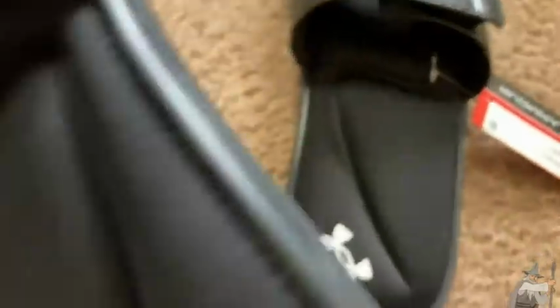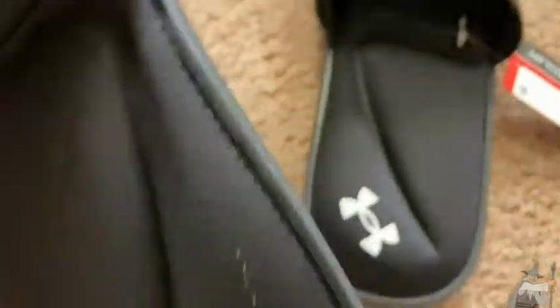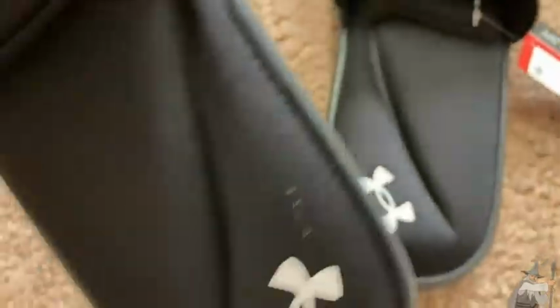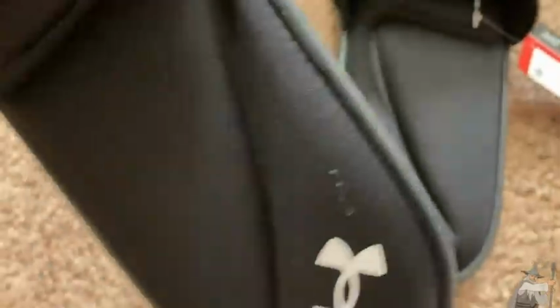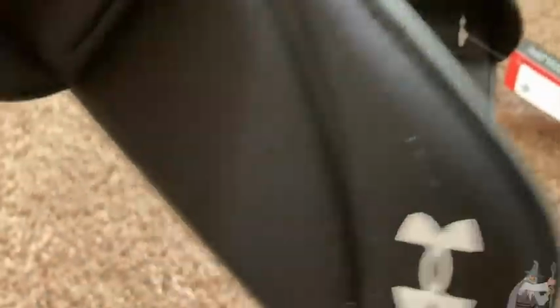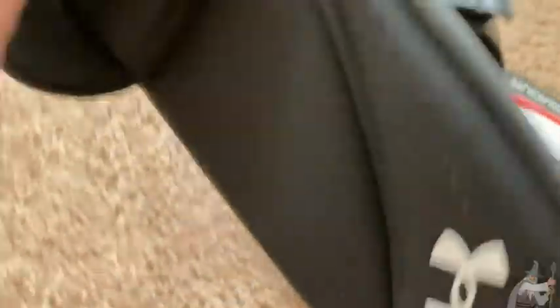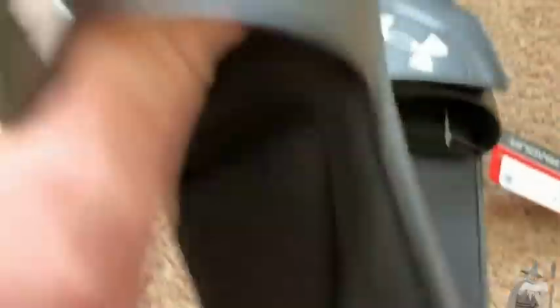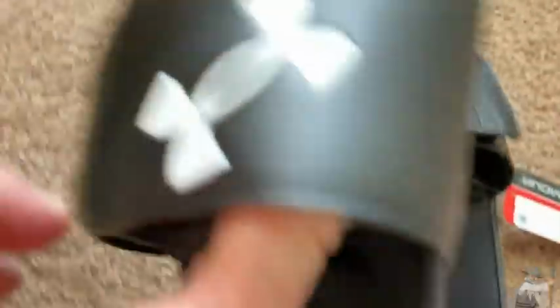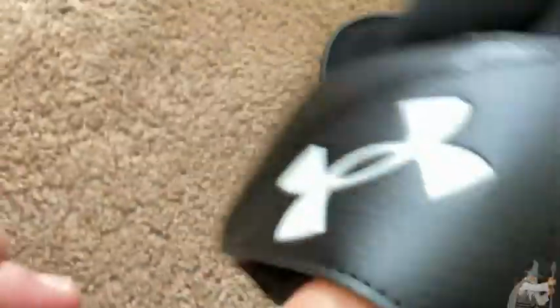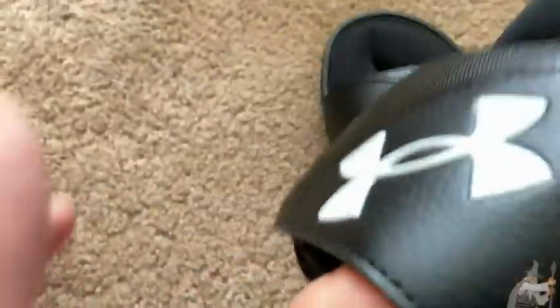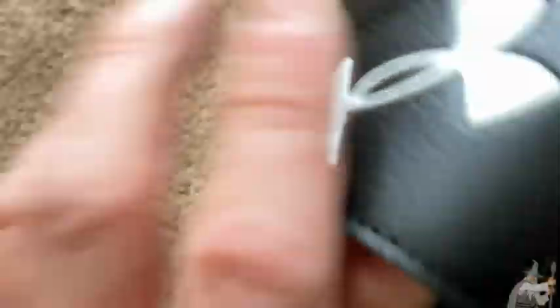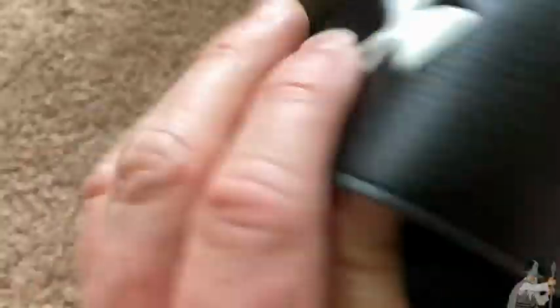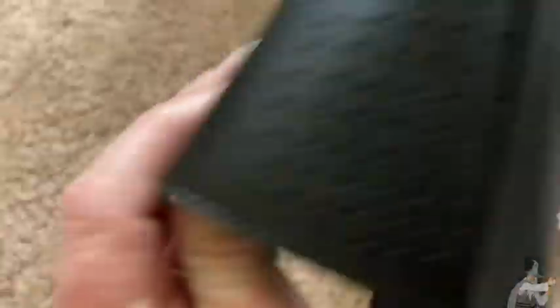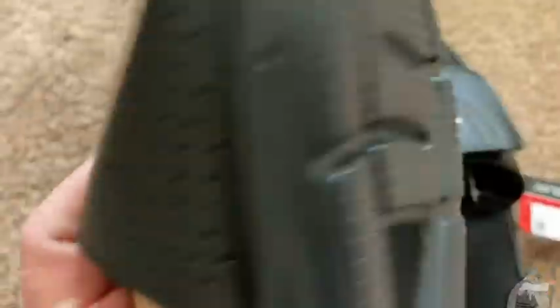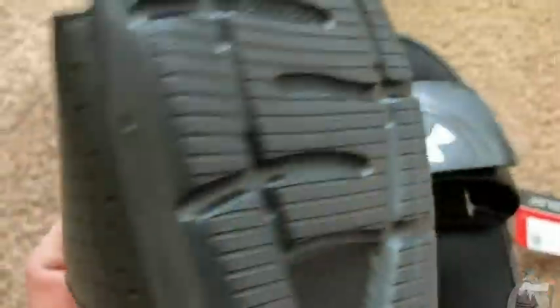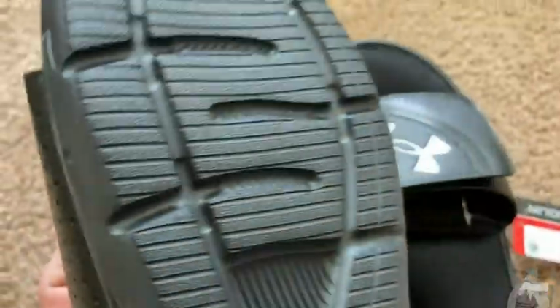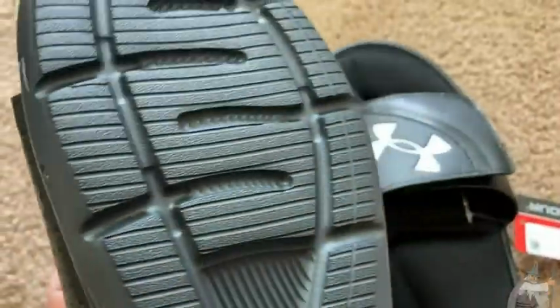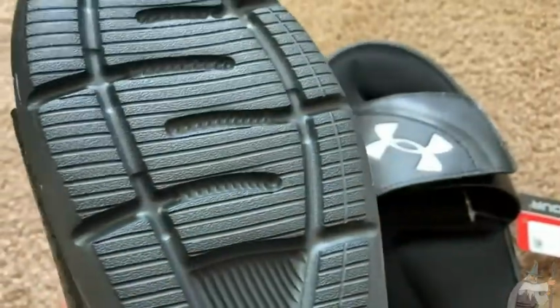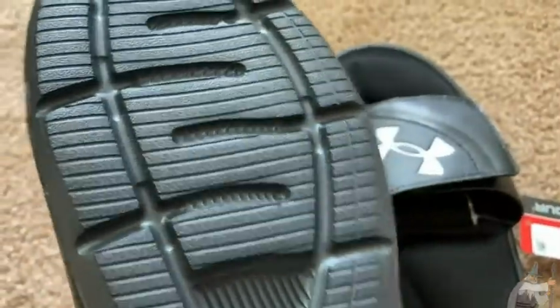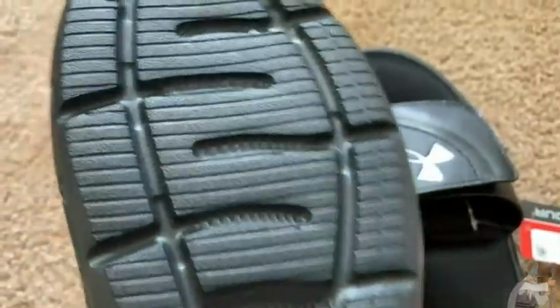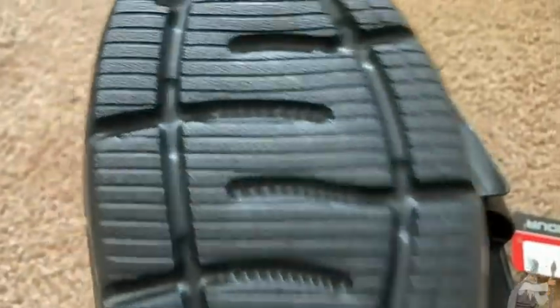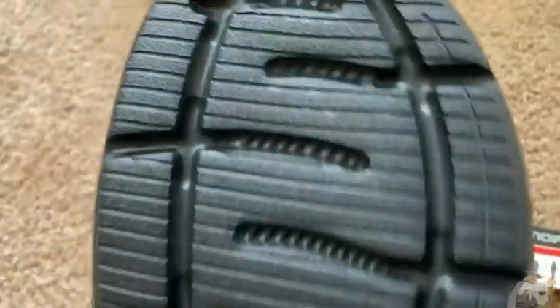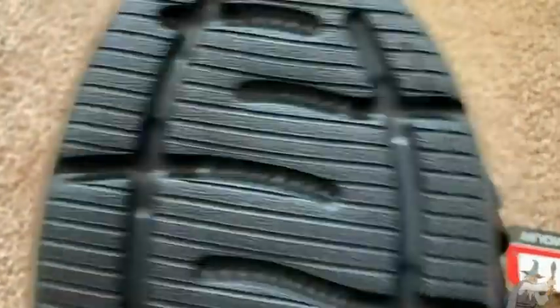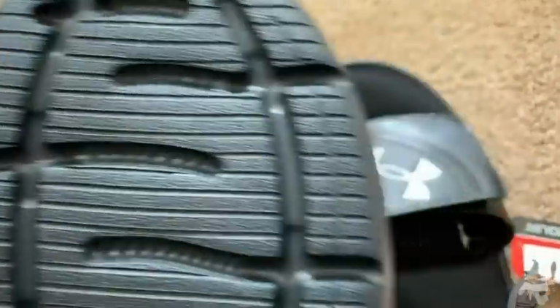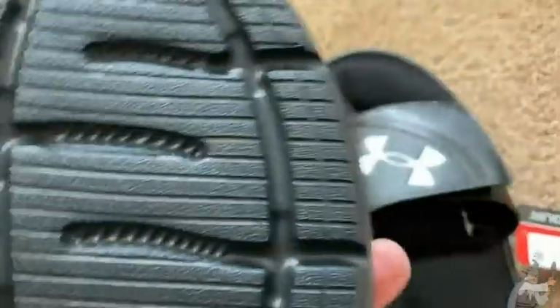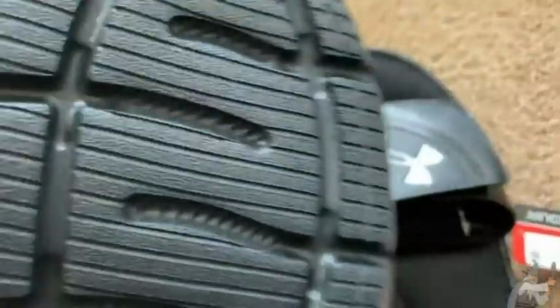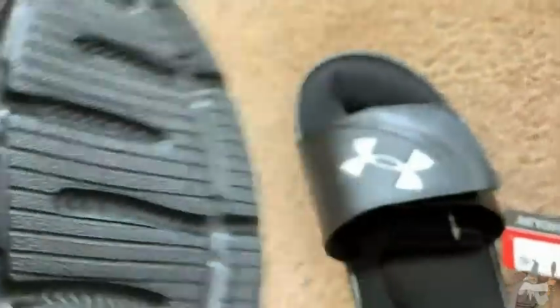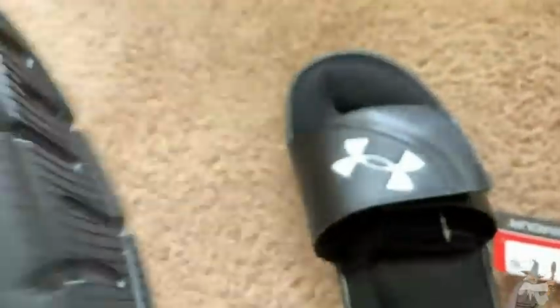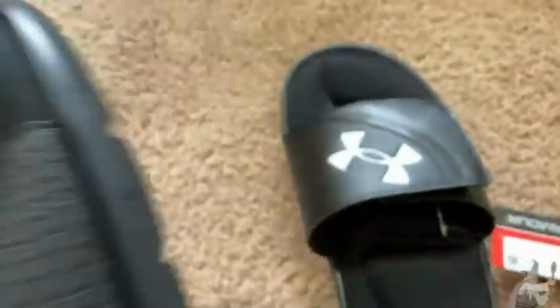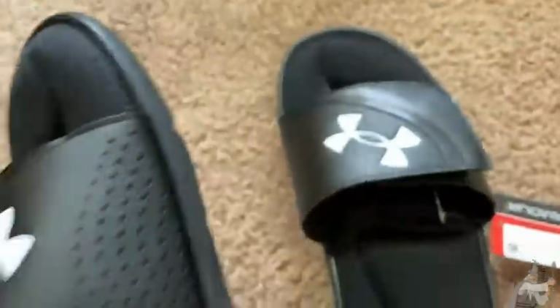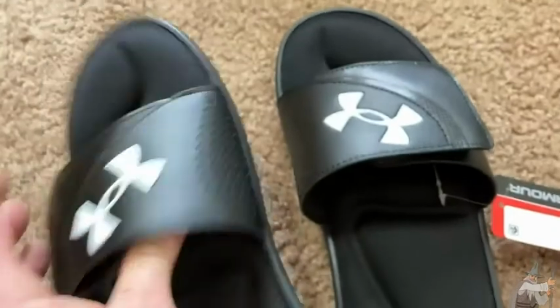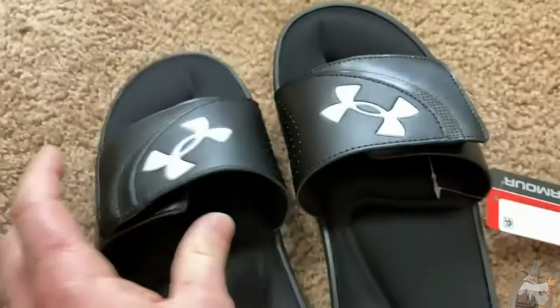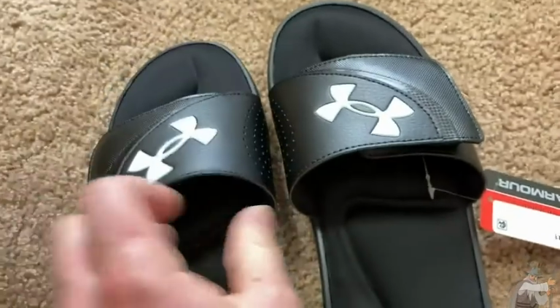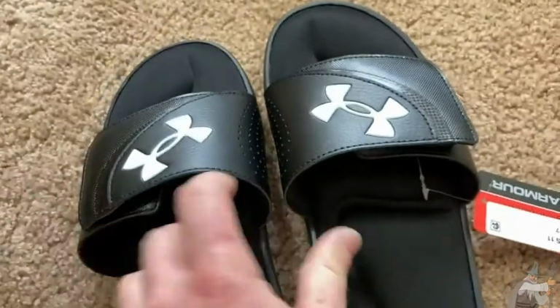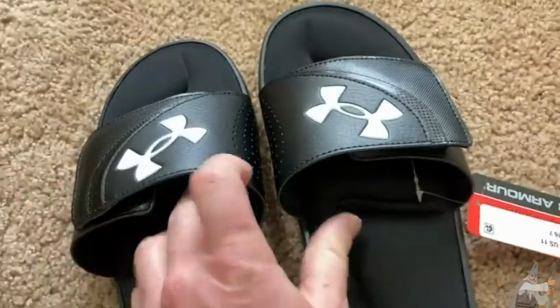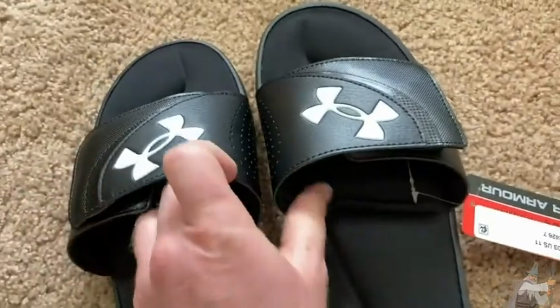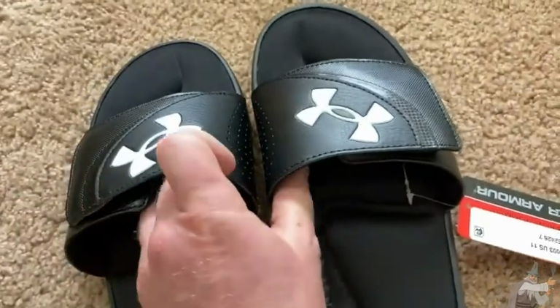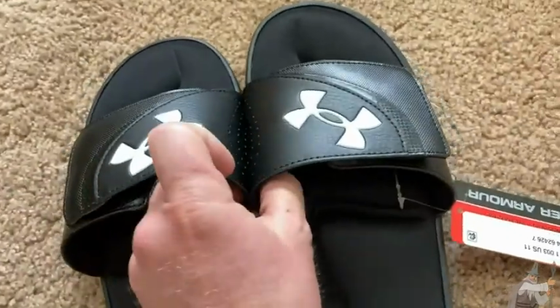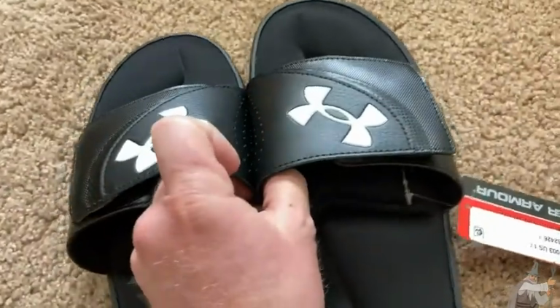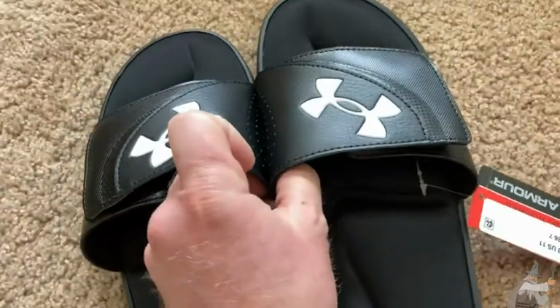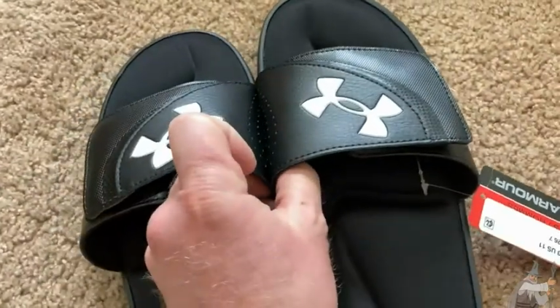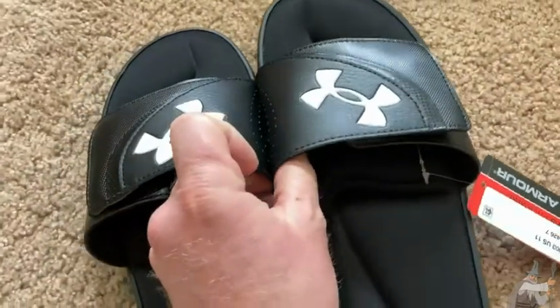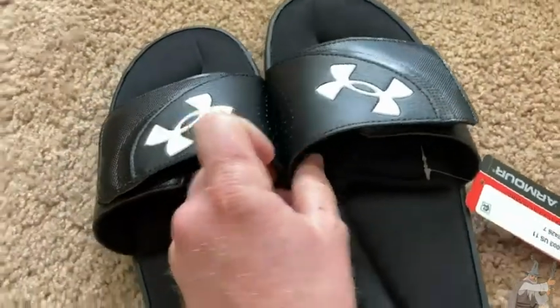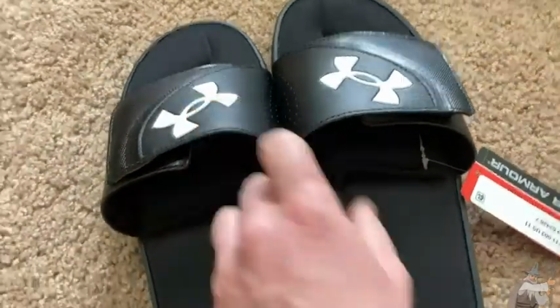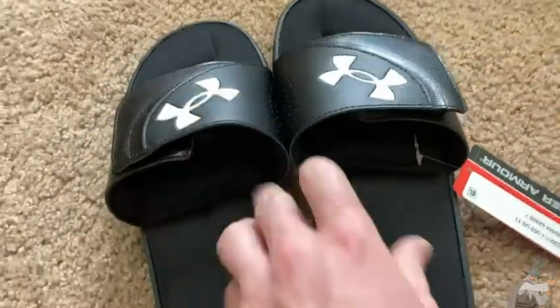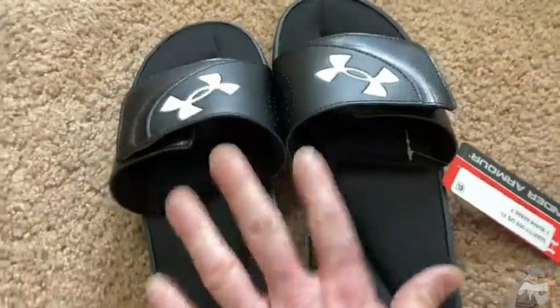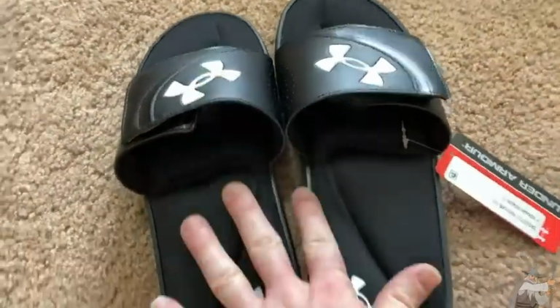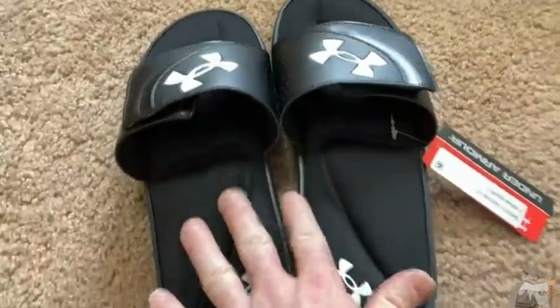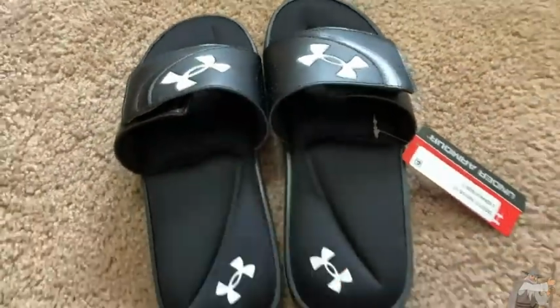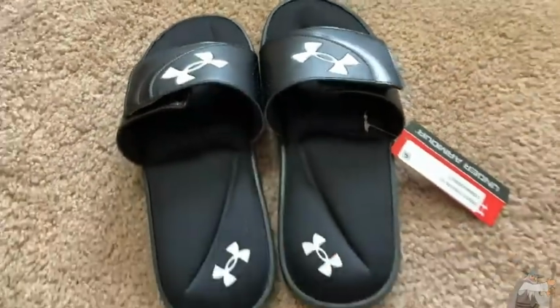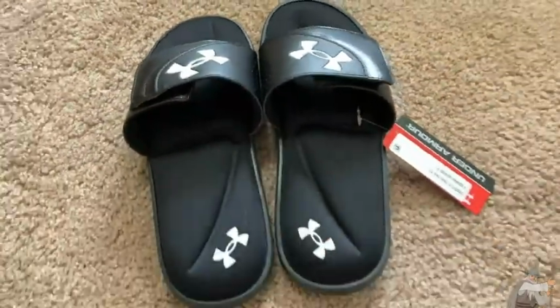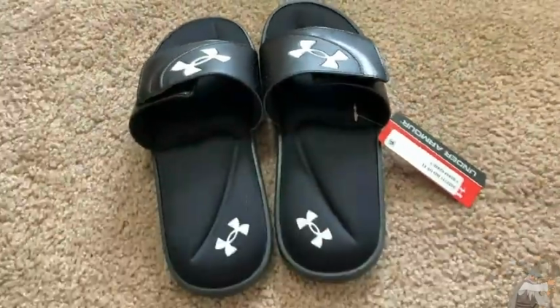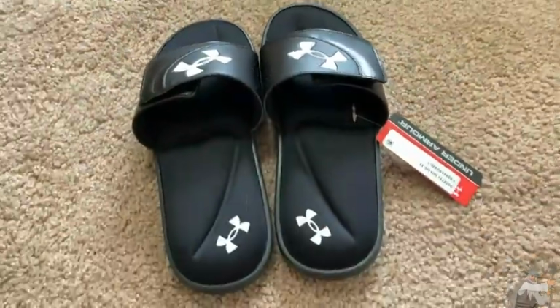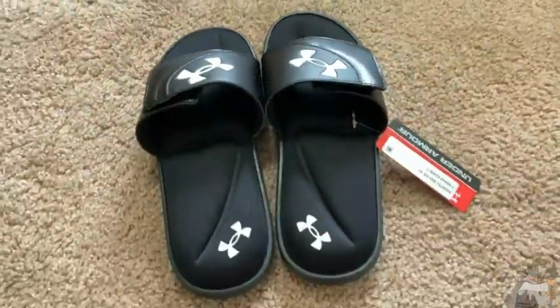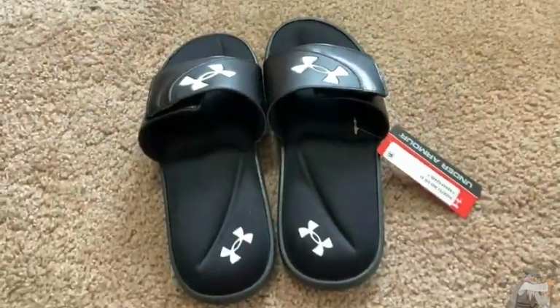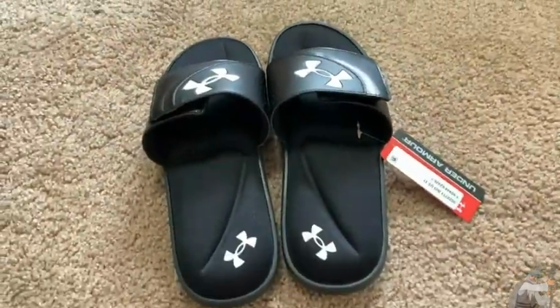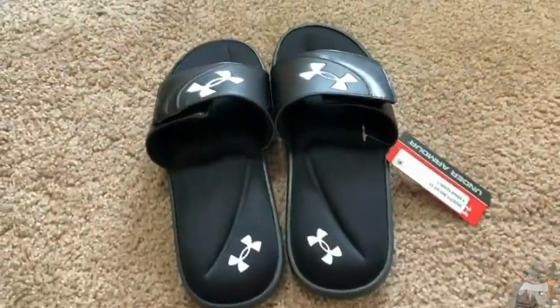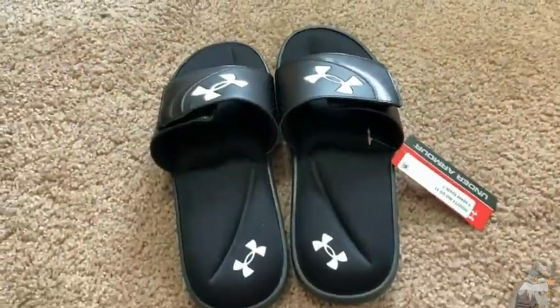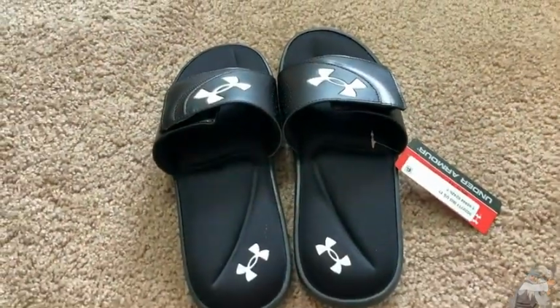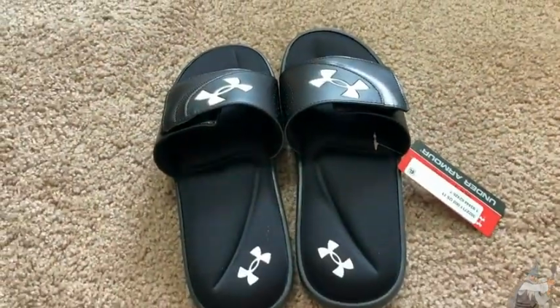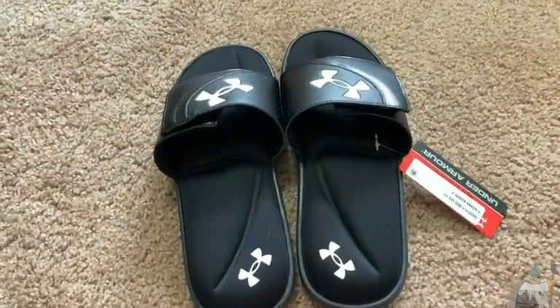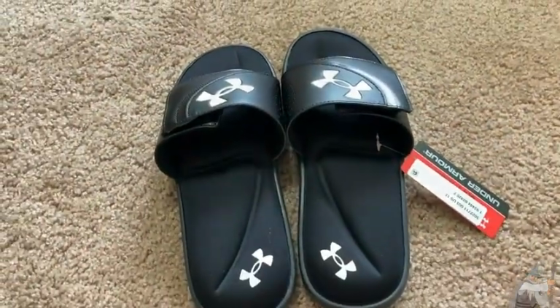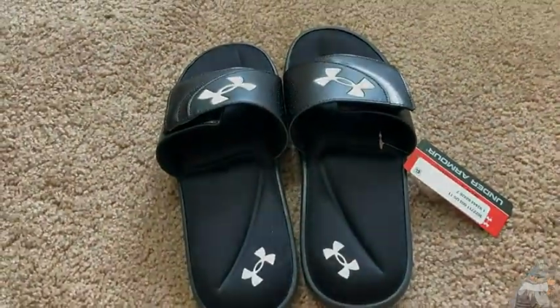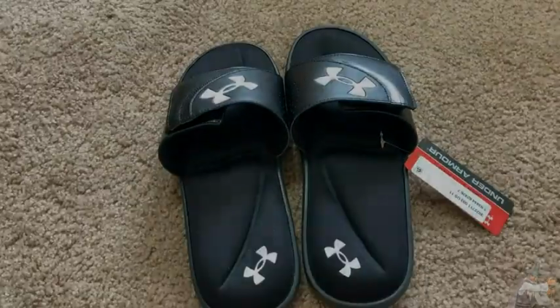There's the logo. Yeah, really nice. I really like these sandals. I think if you're looking for some nice summer sandals, check these out. Good luck.